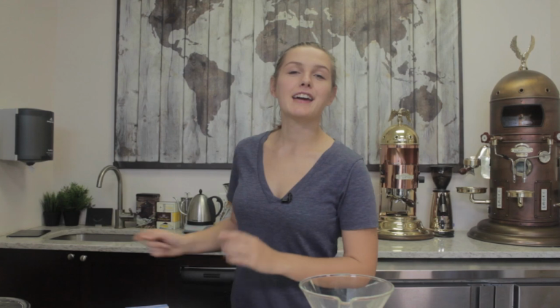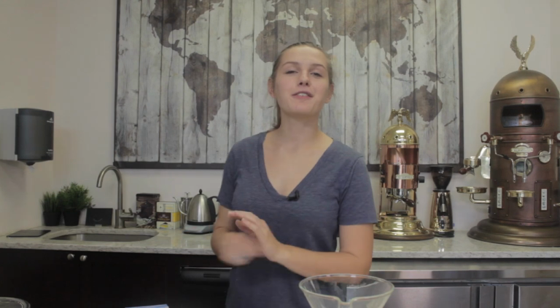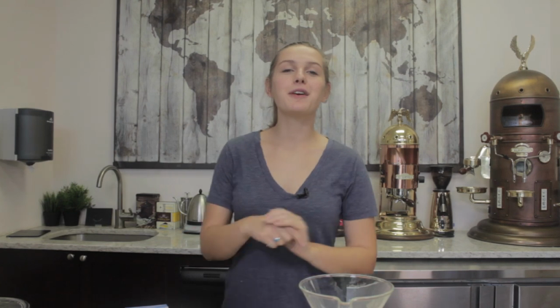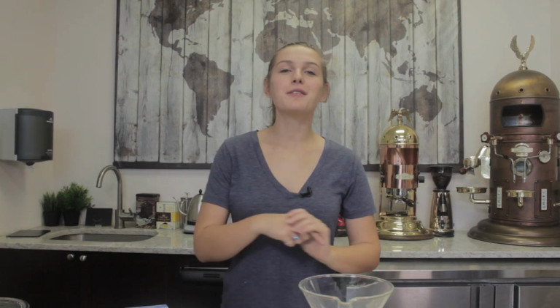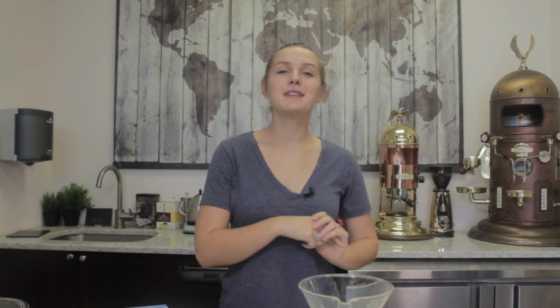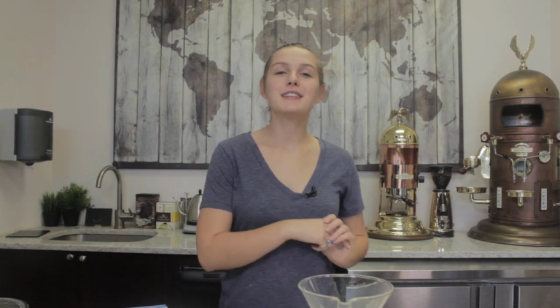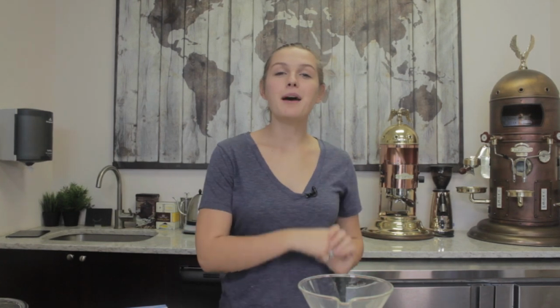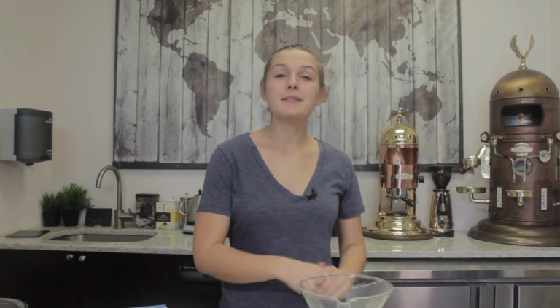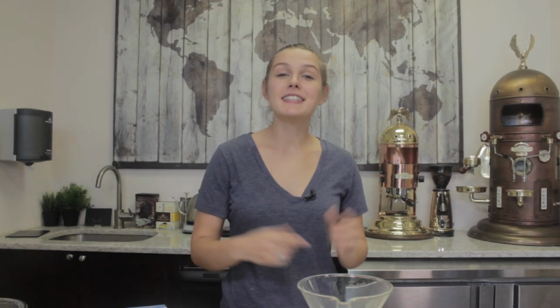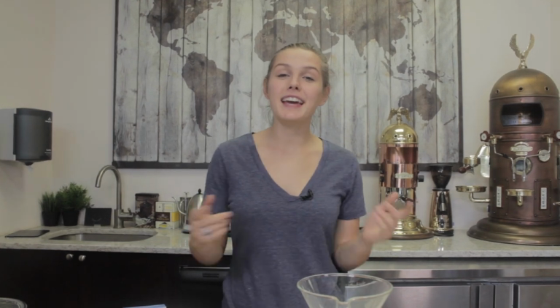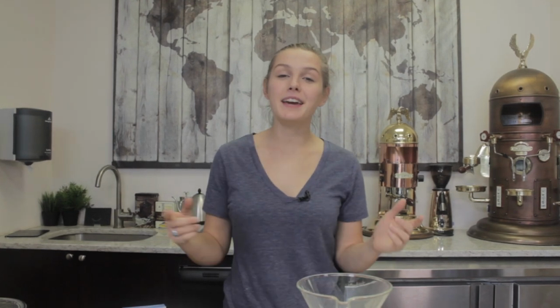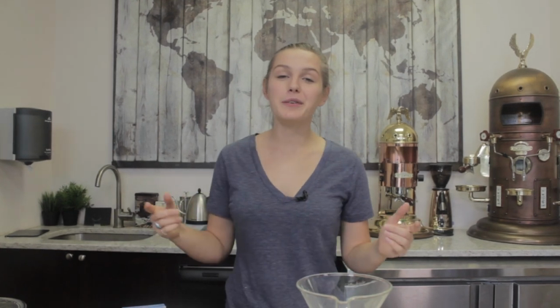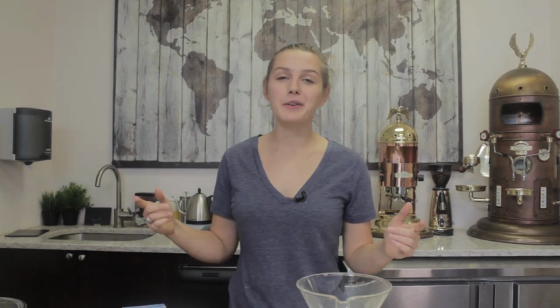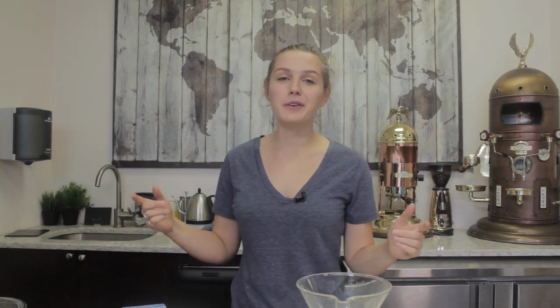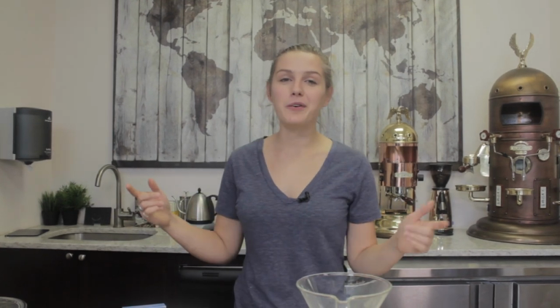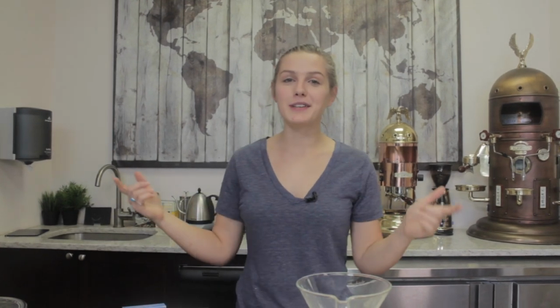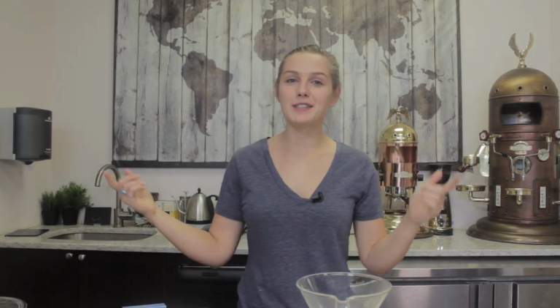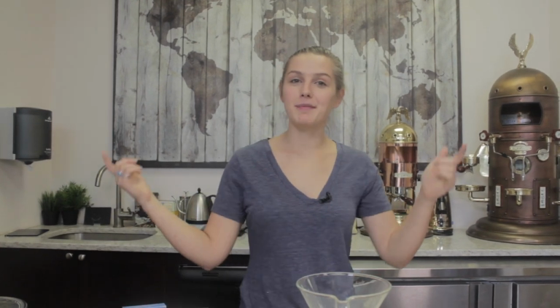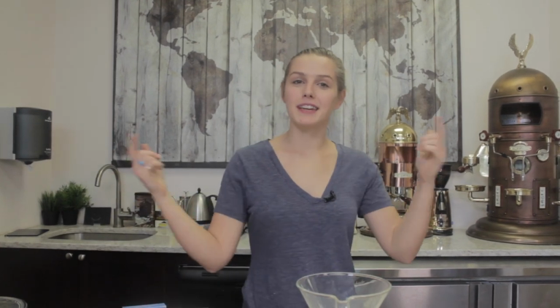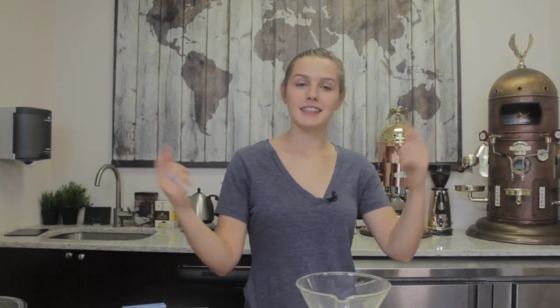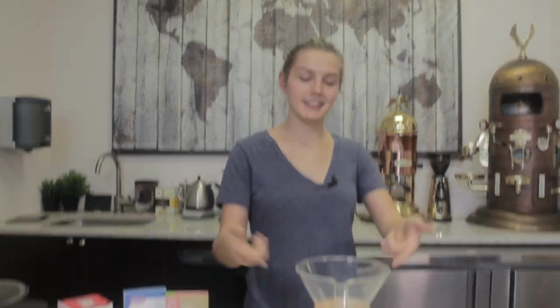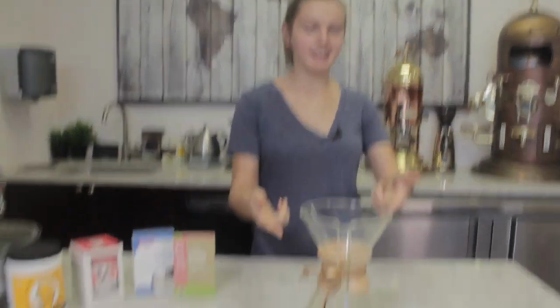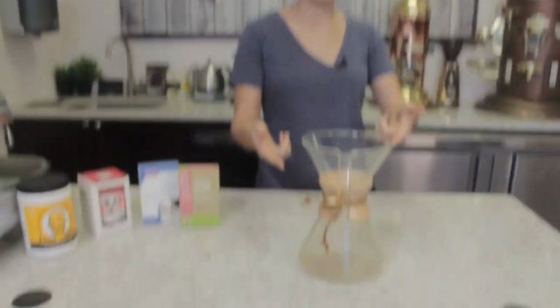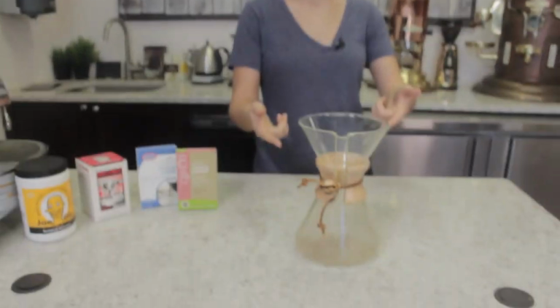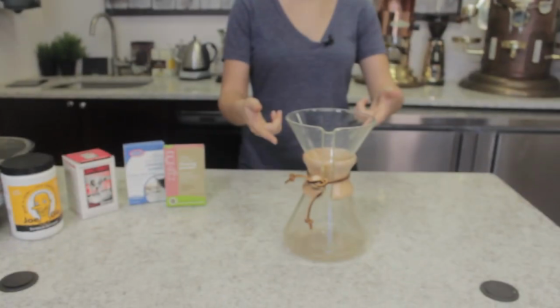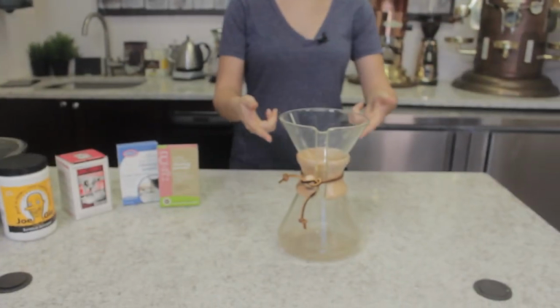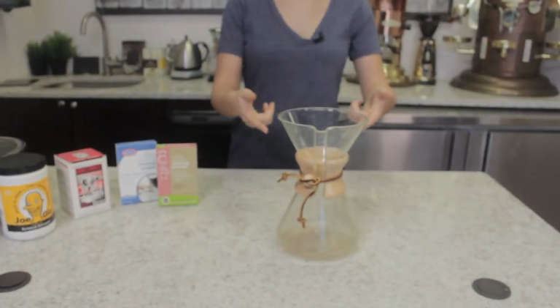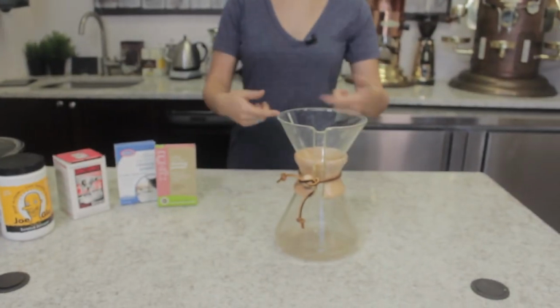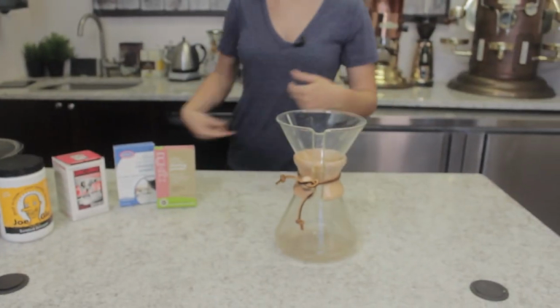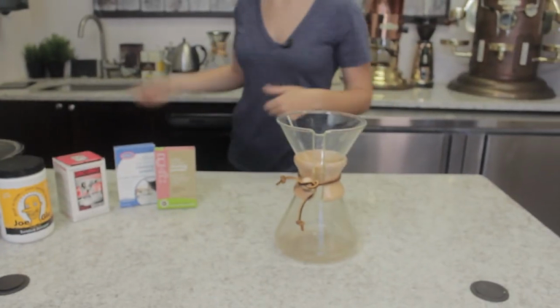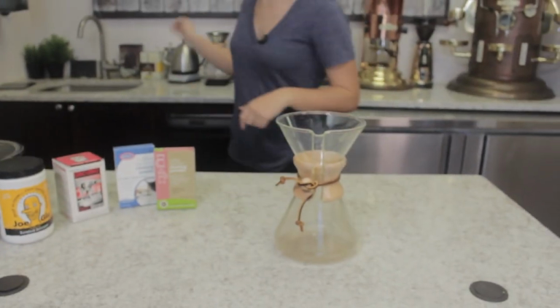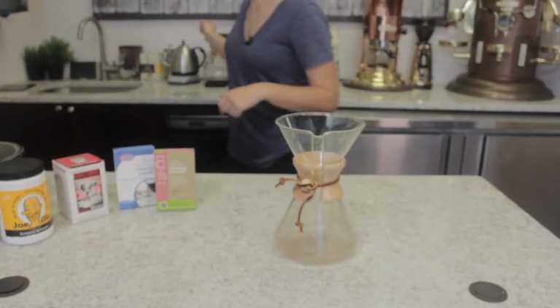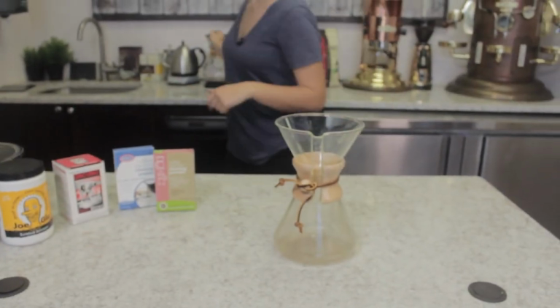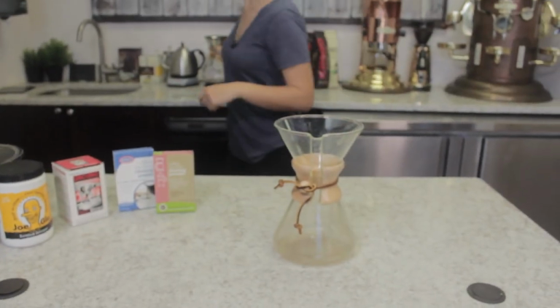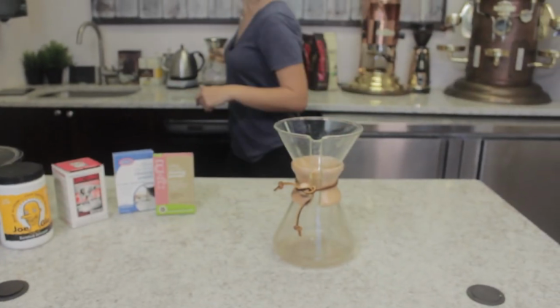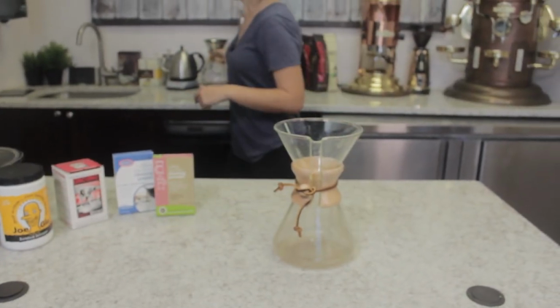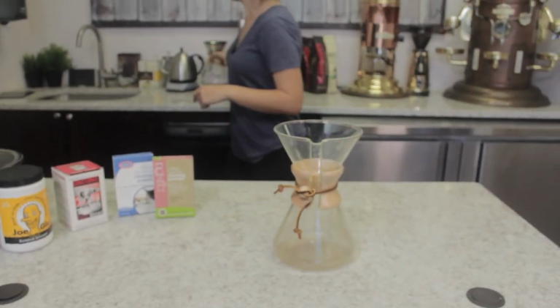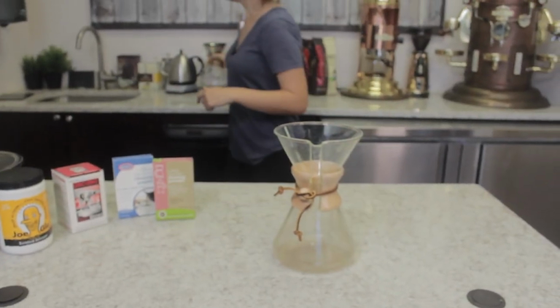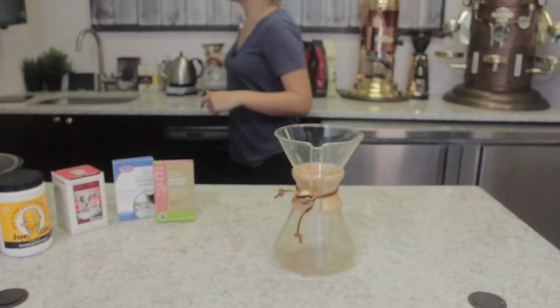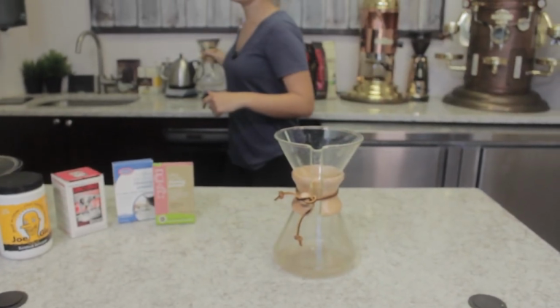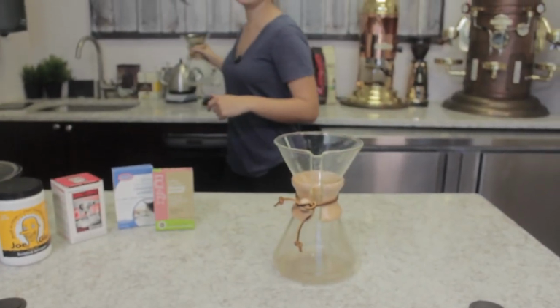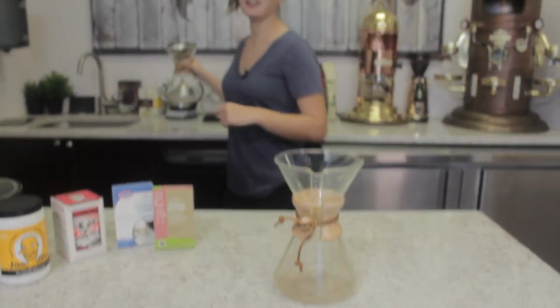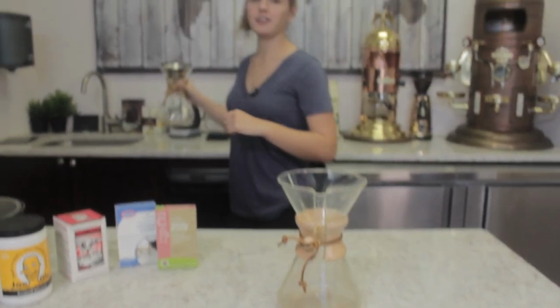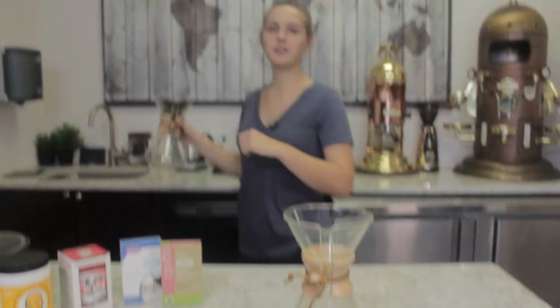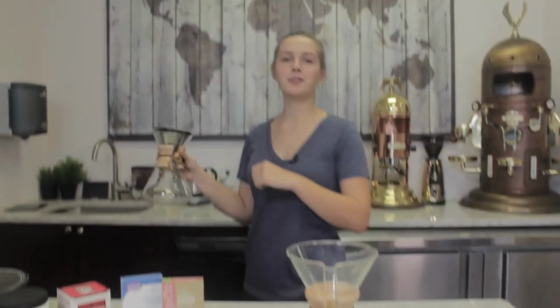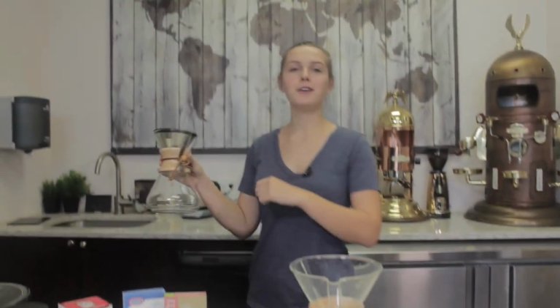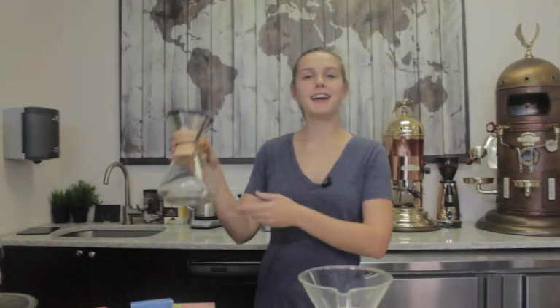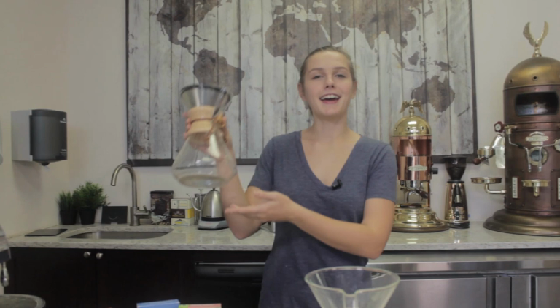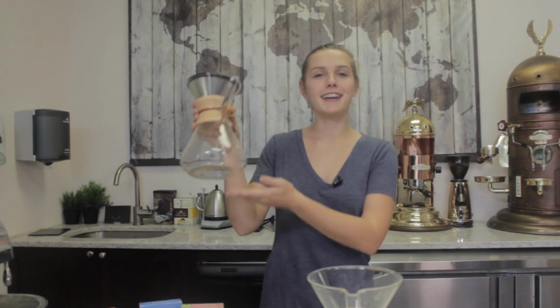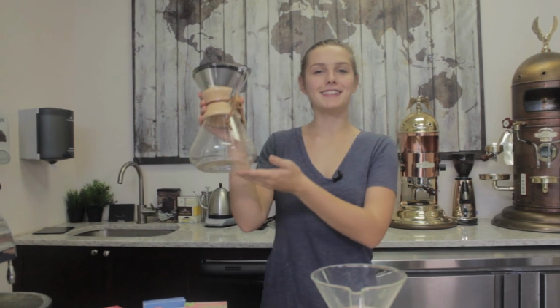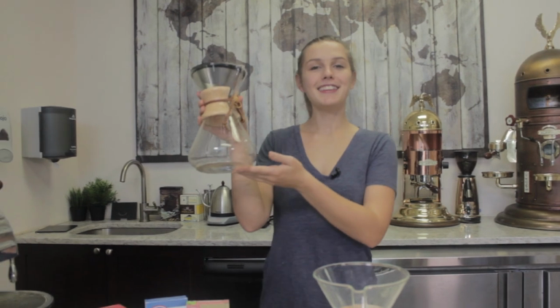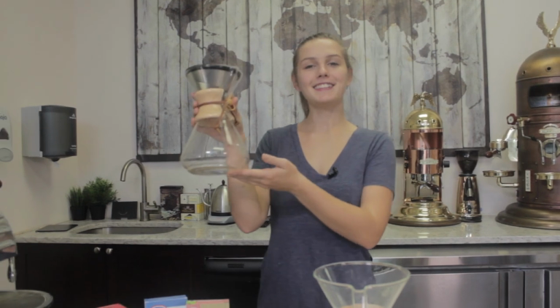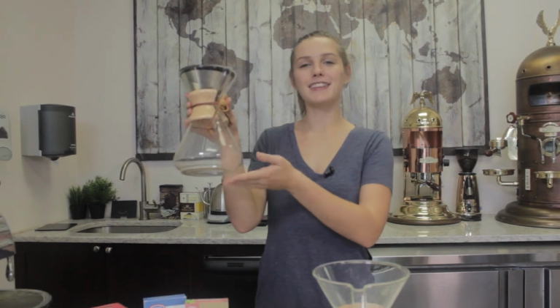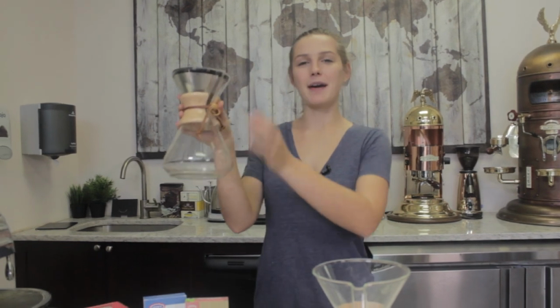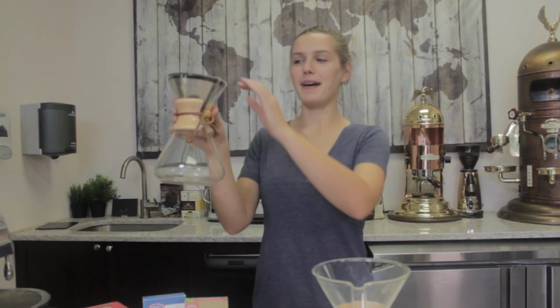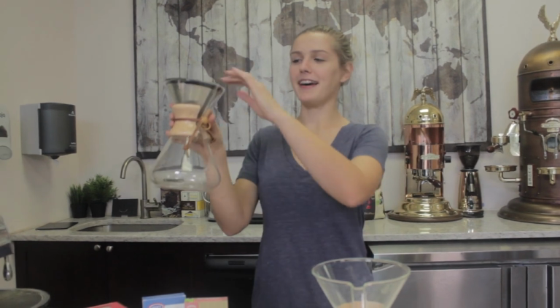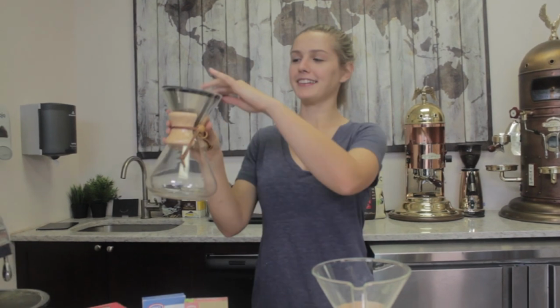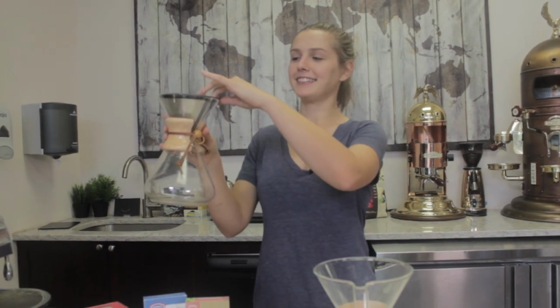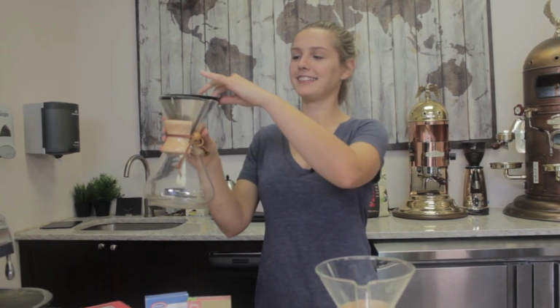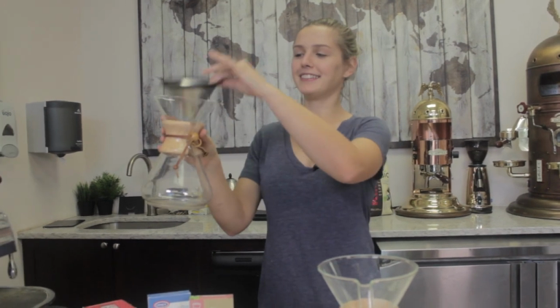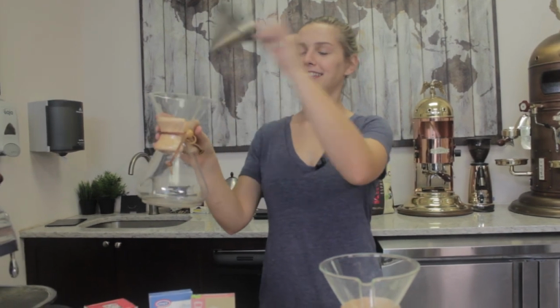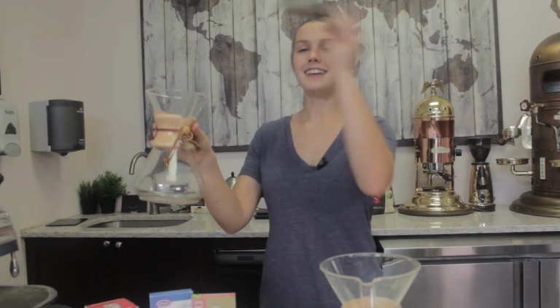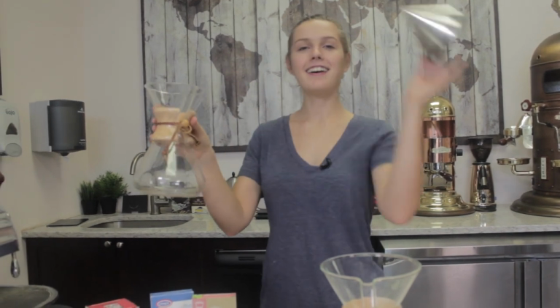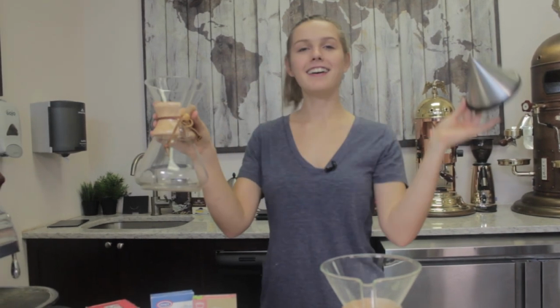Hey everyone, what's up? Today we are going to make this Chemex look as shiny and new as this Chemex. Ta-da!